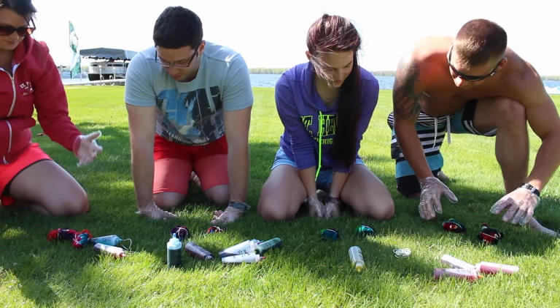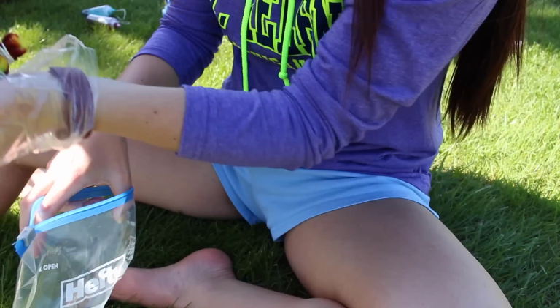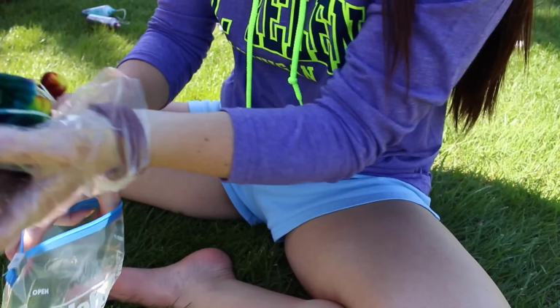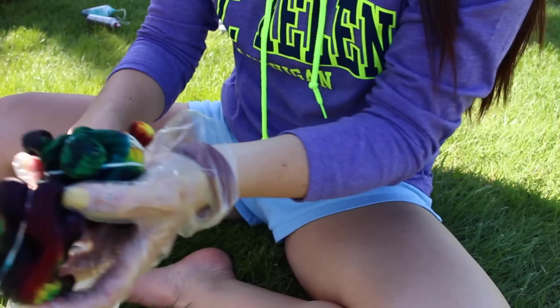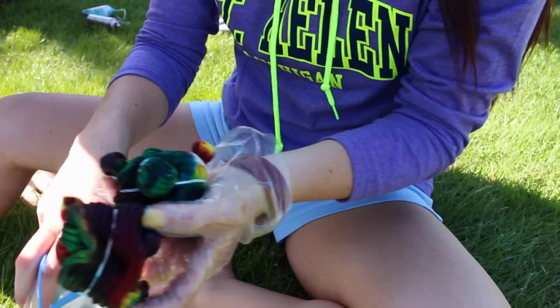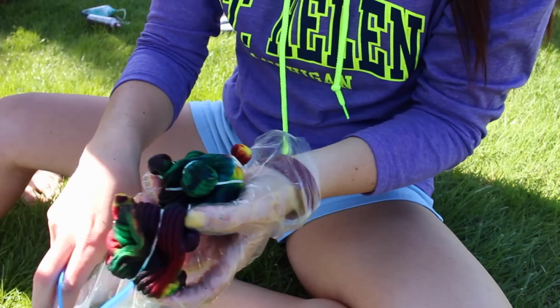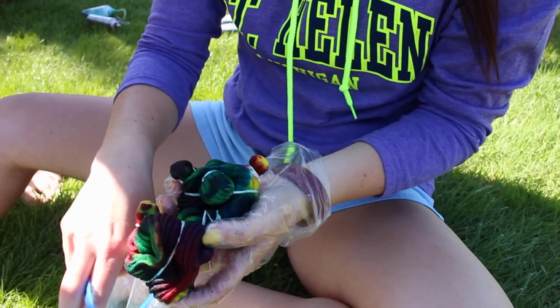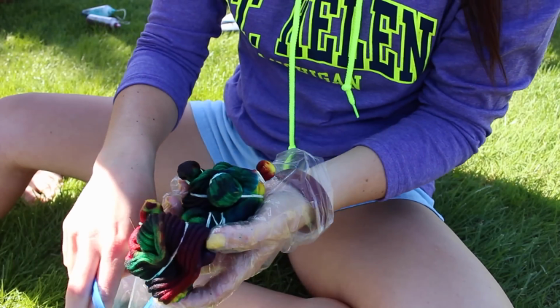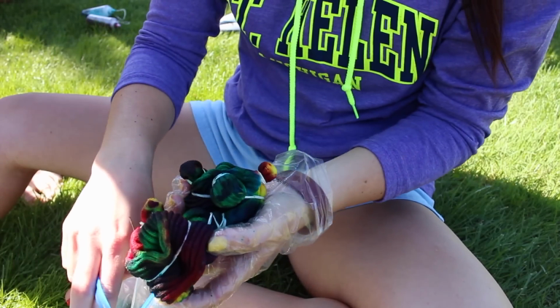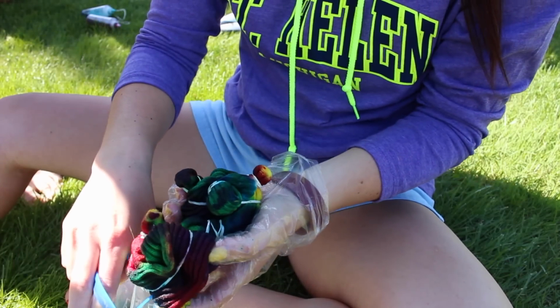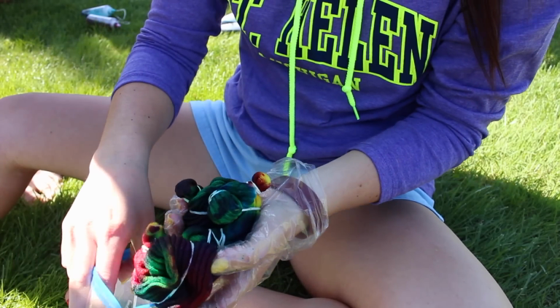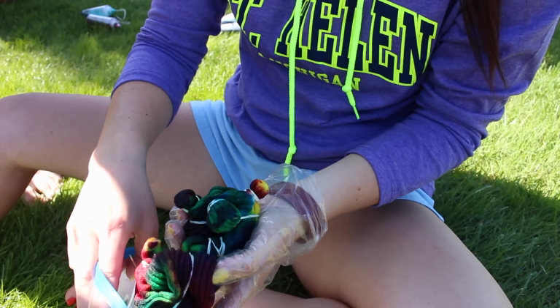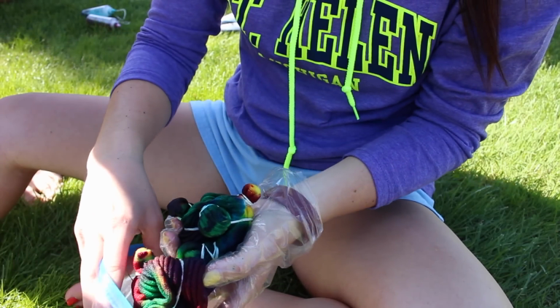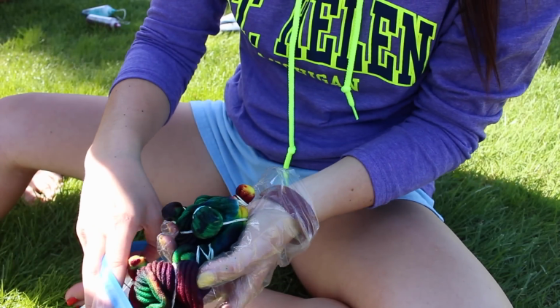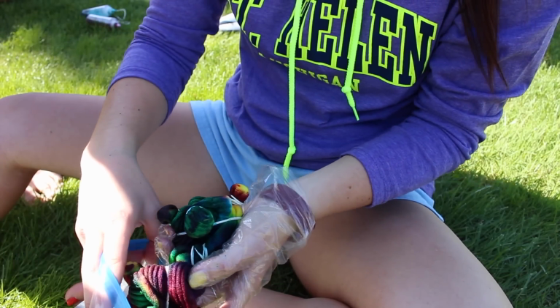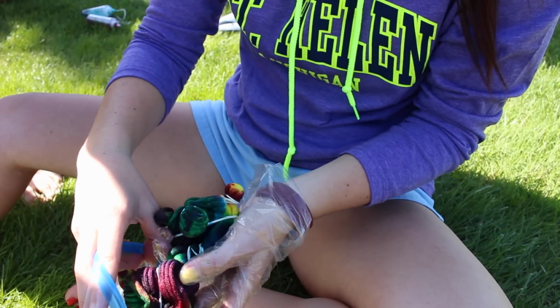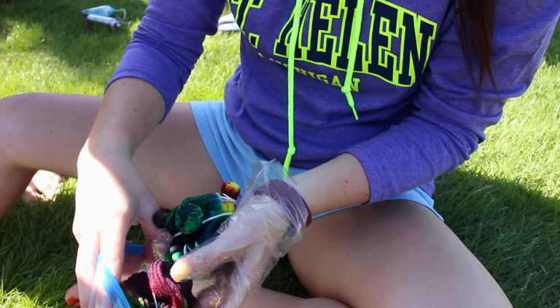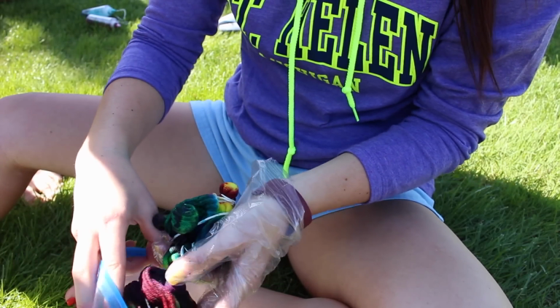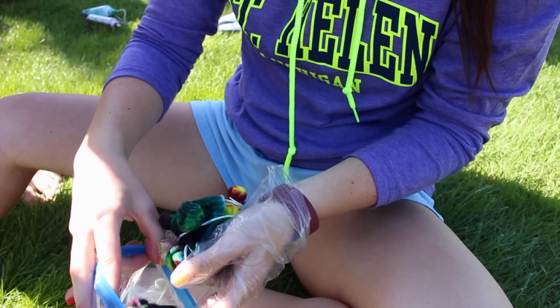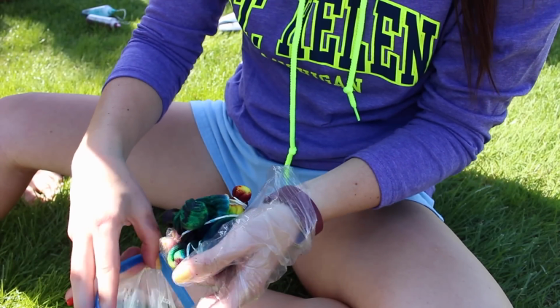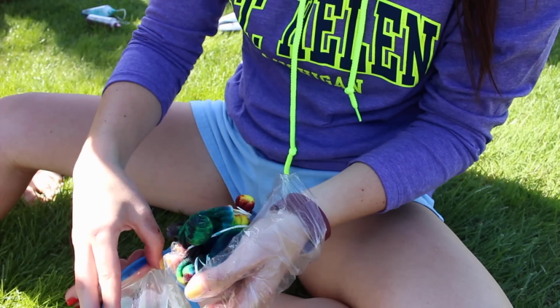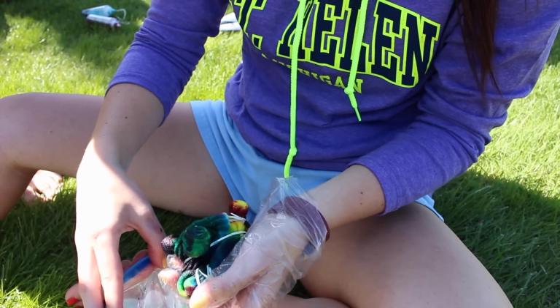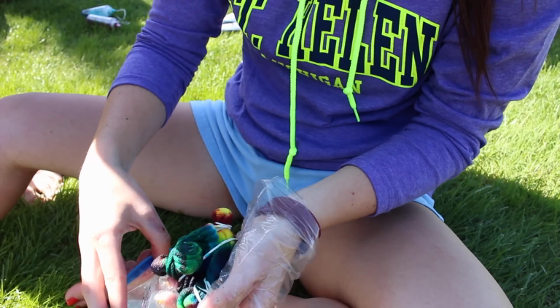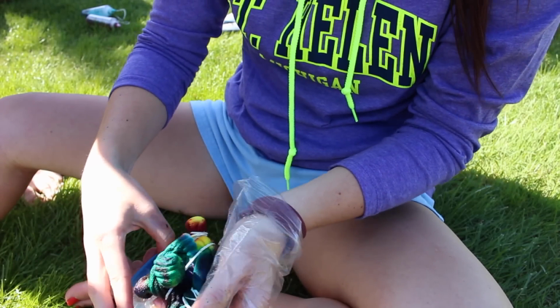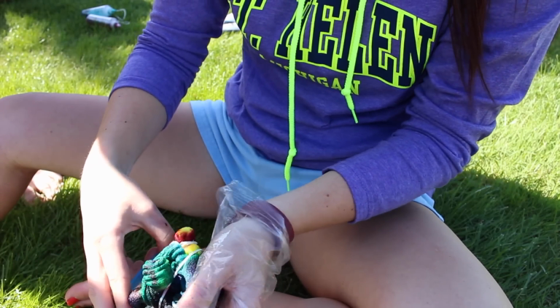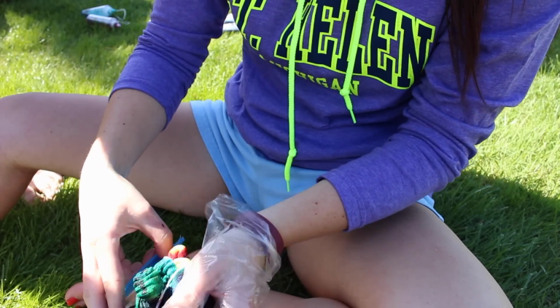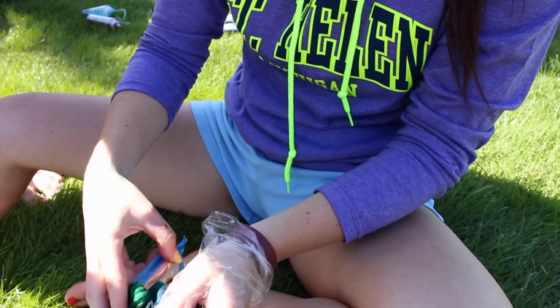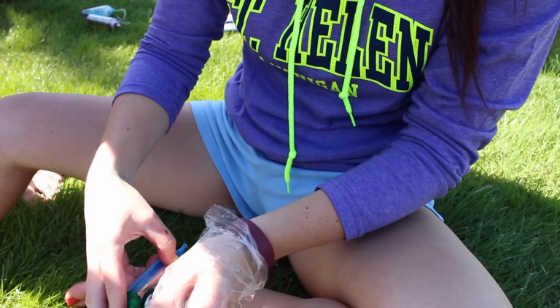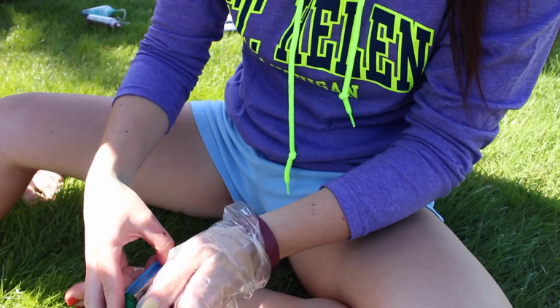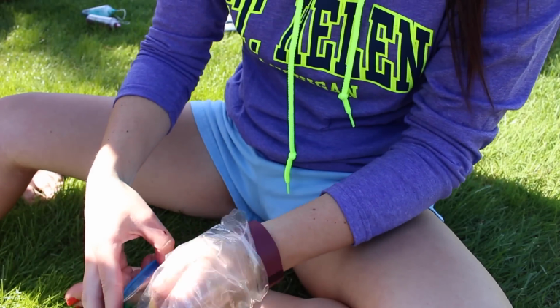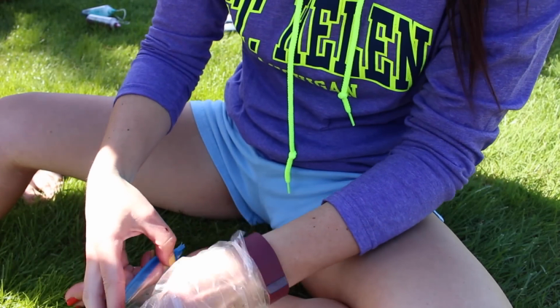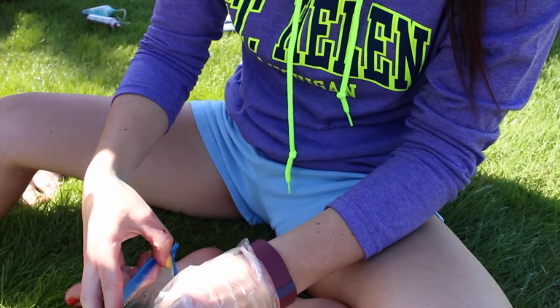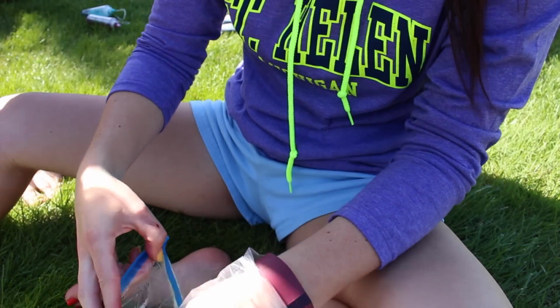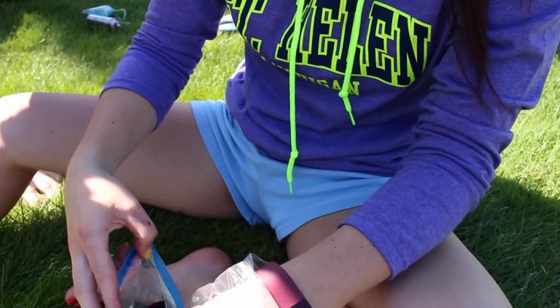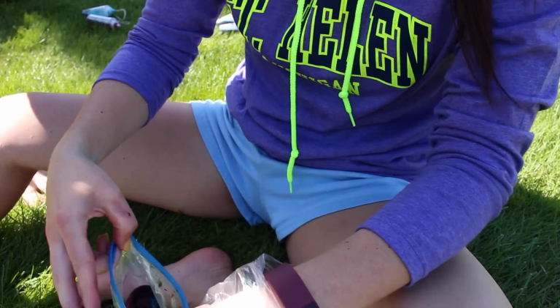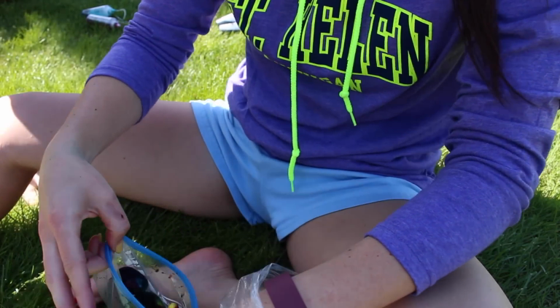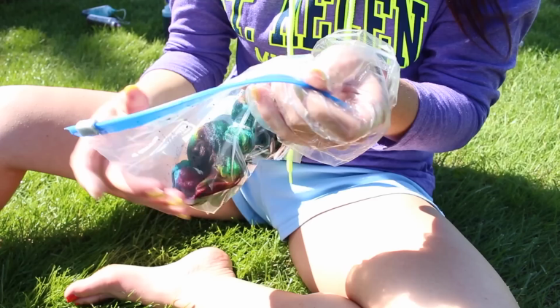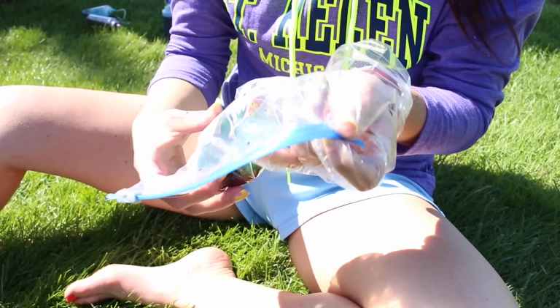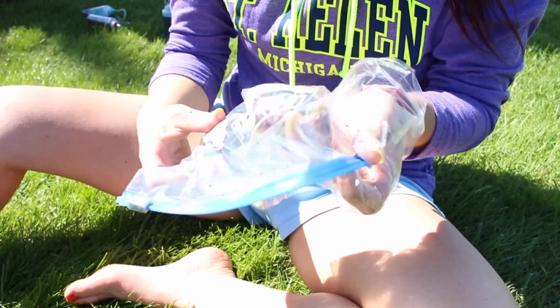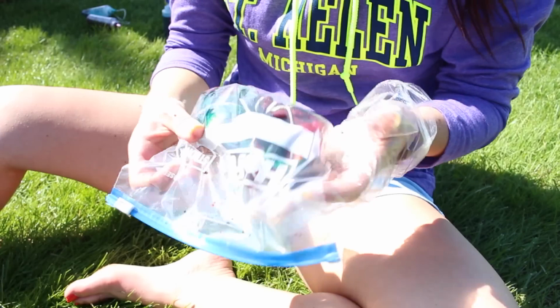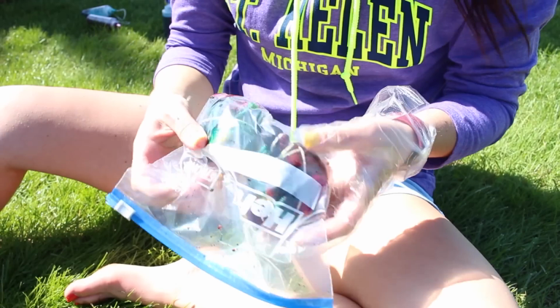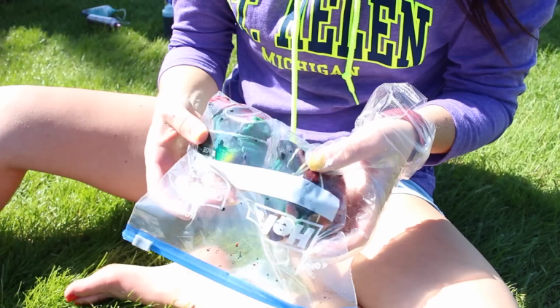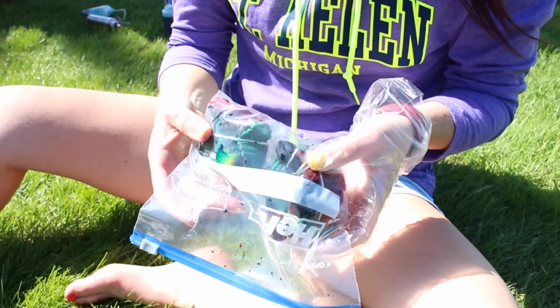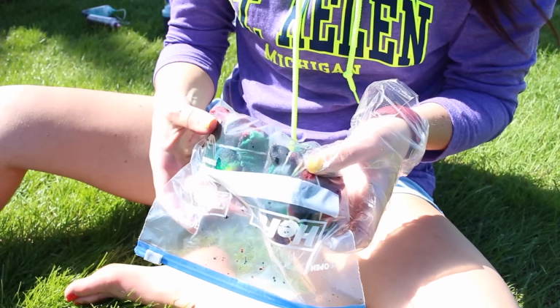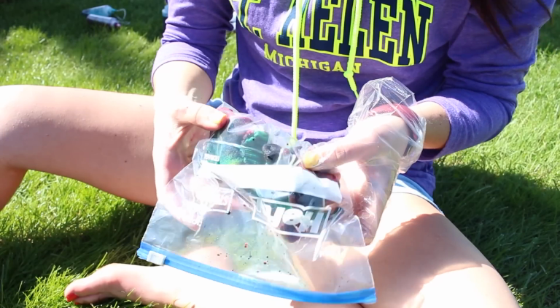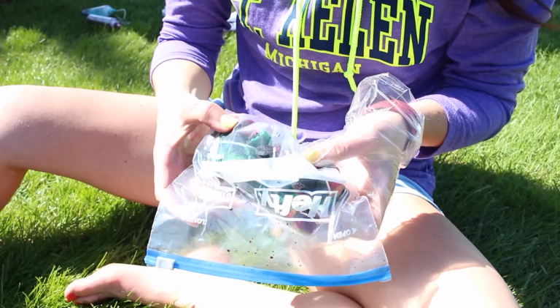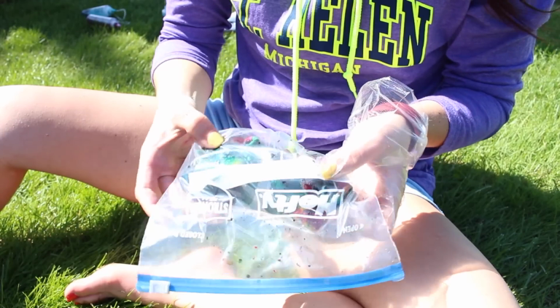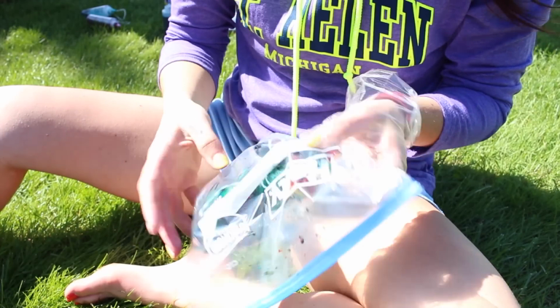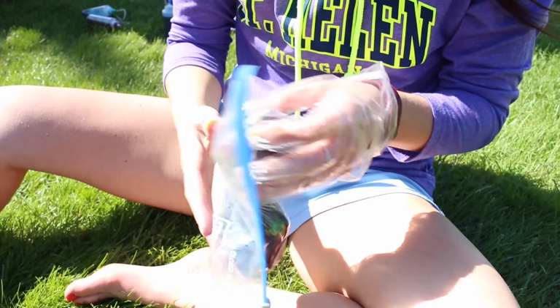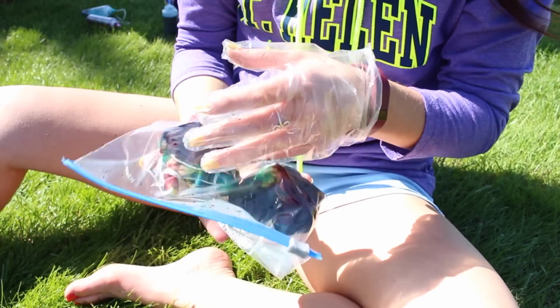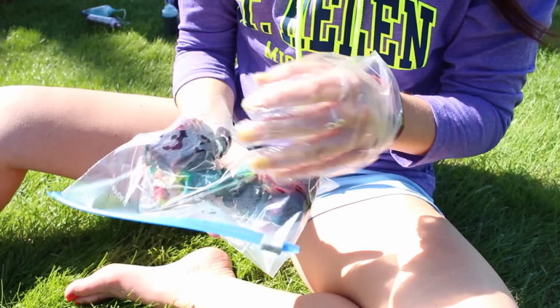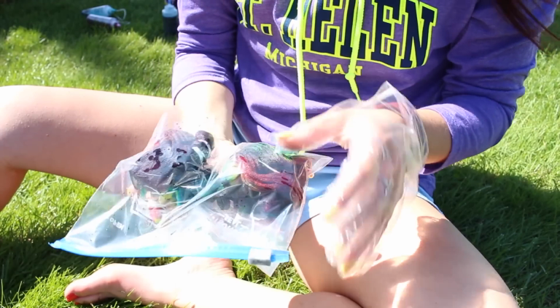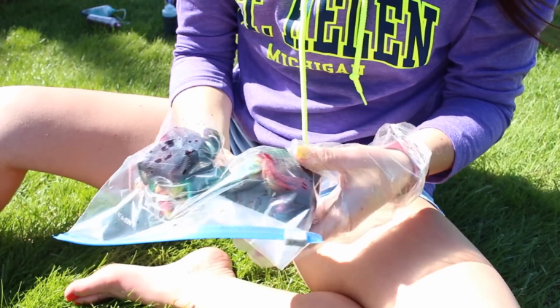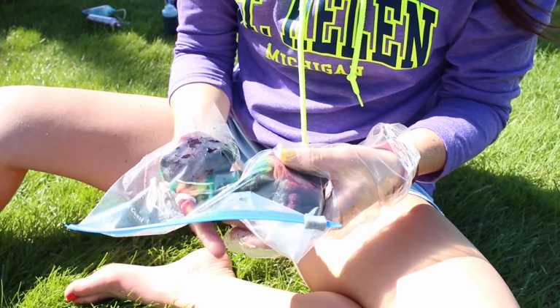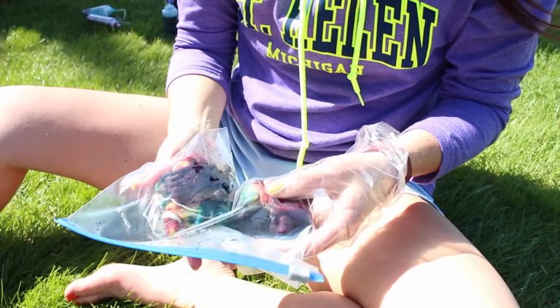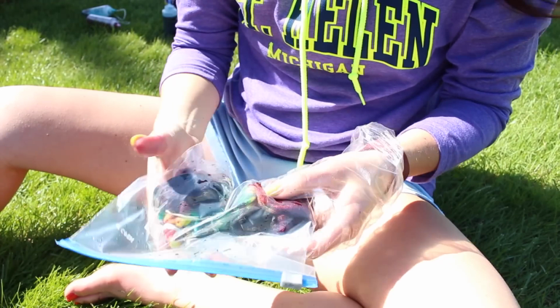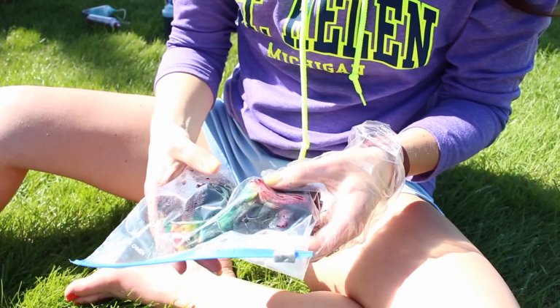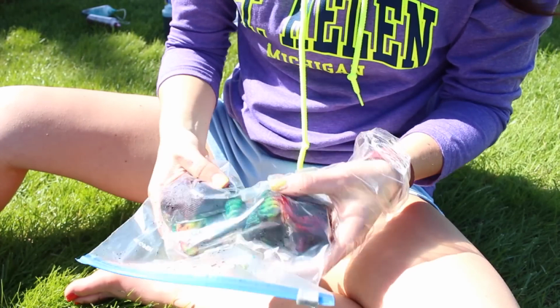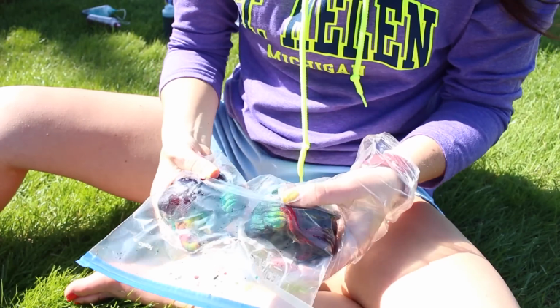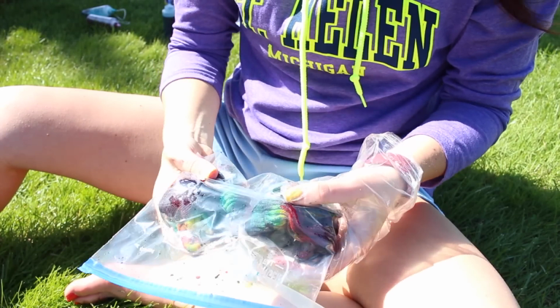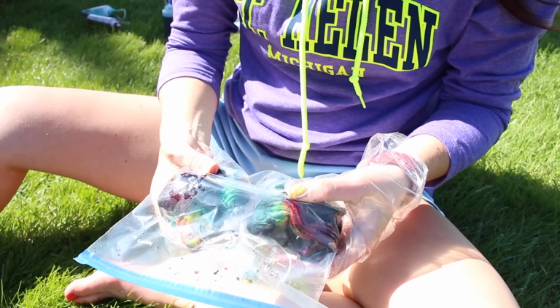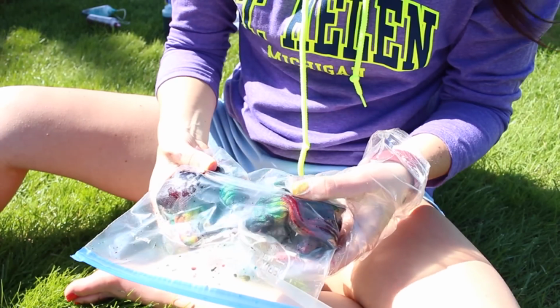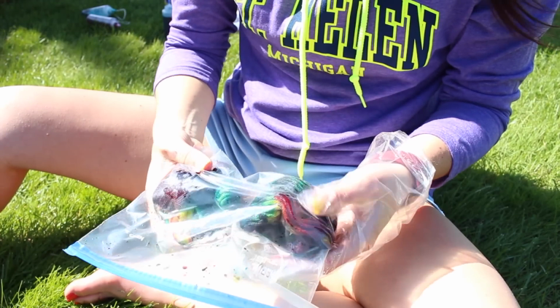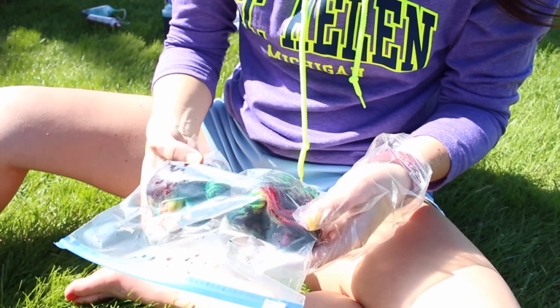After you've finished all of your dyeing, put each set in plastic baggies for 6 to 8 hours or longer if you want more vibrant colors. We left ours overnight.